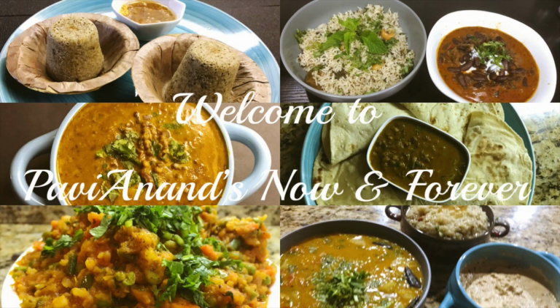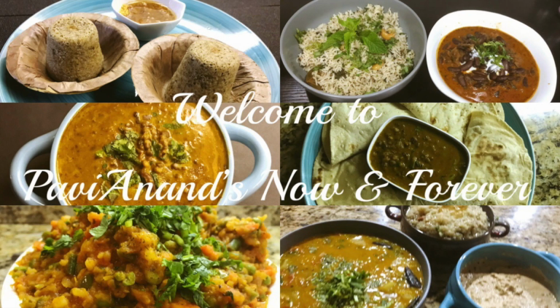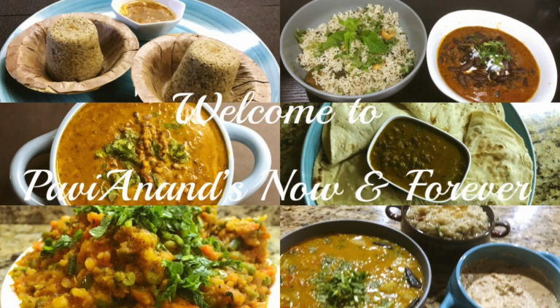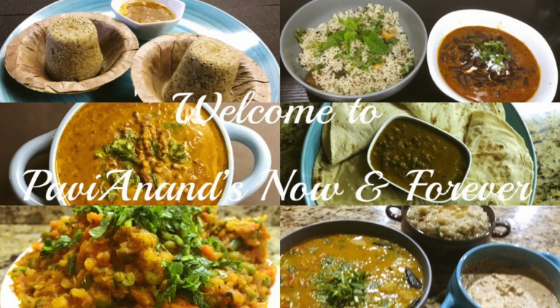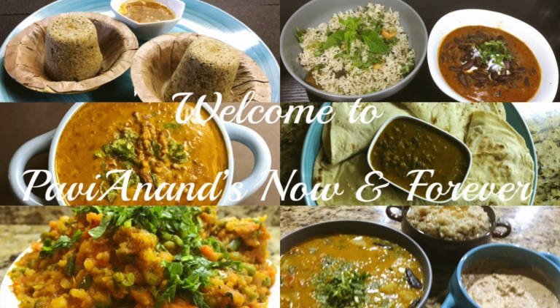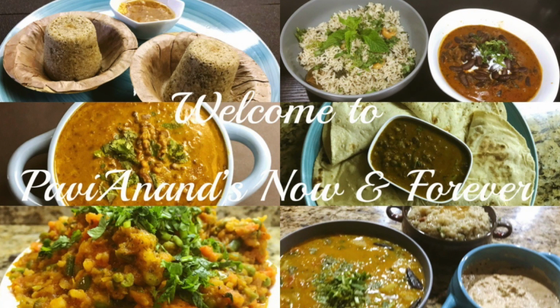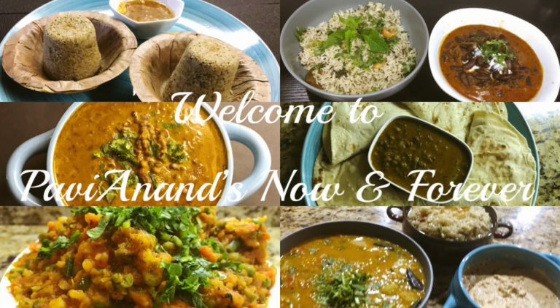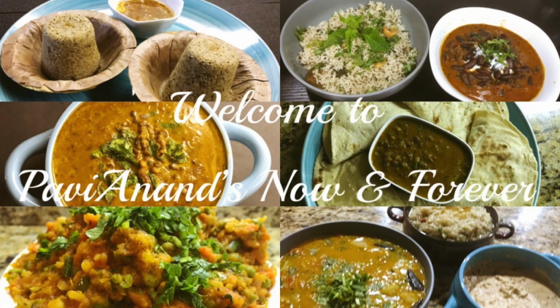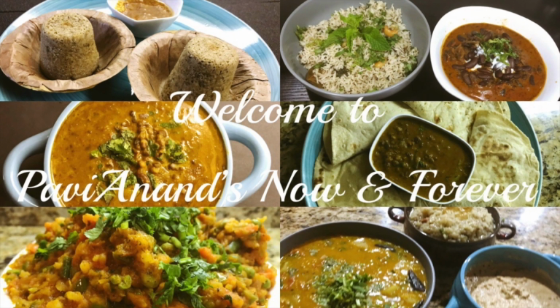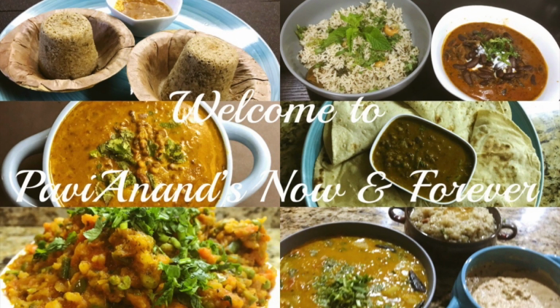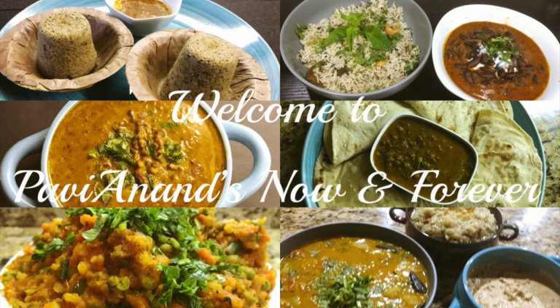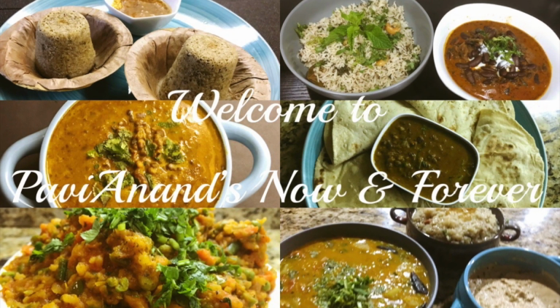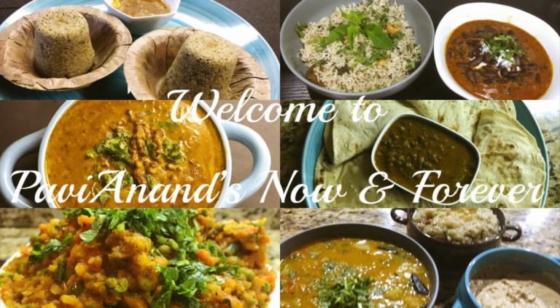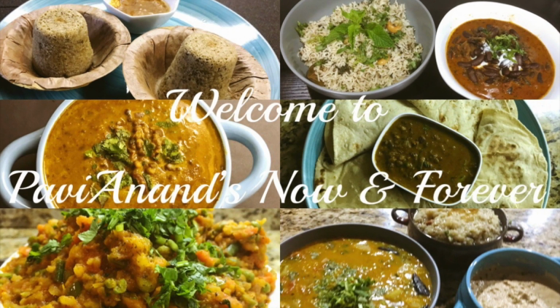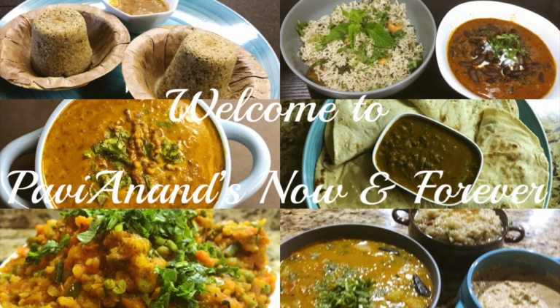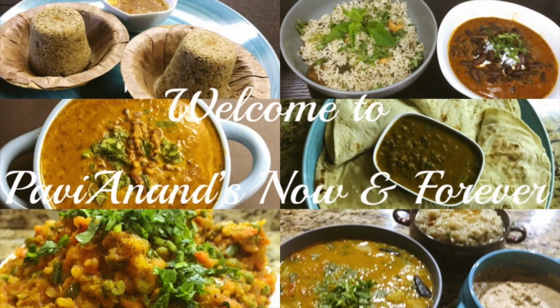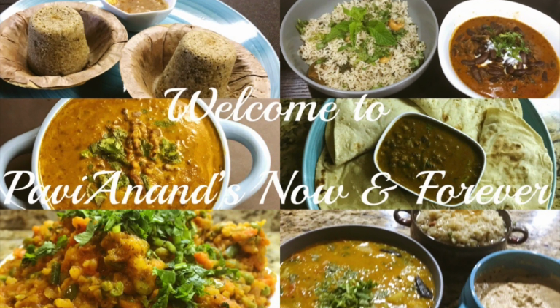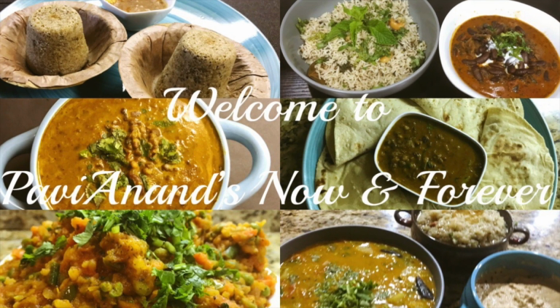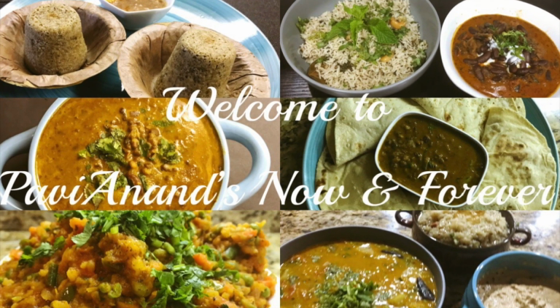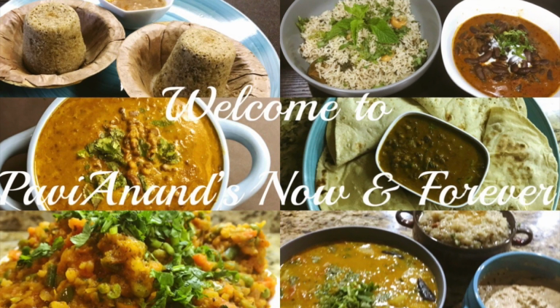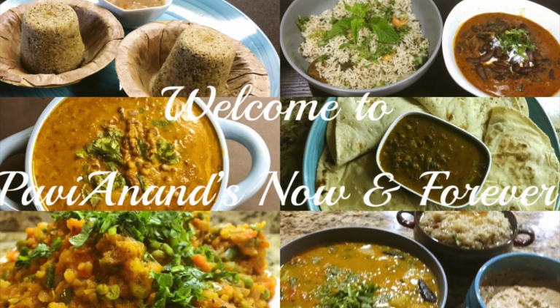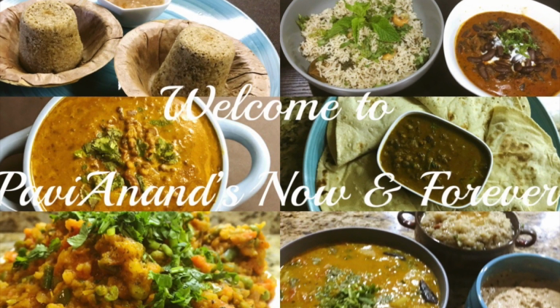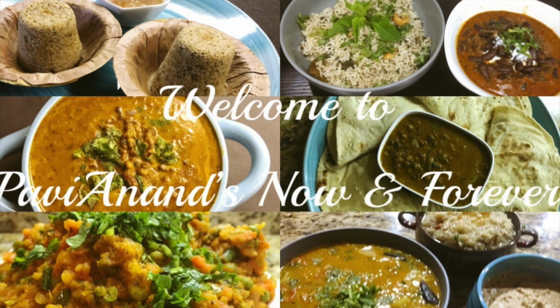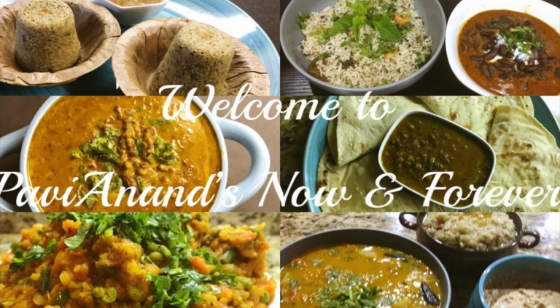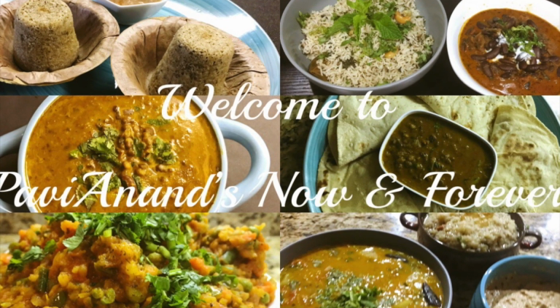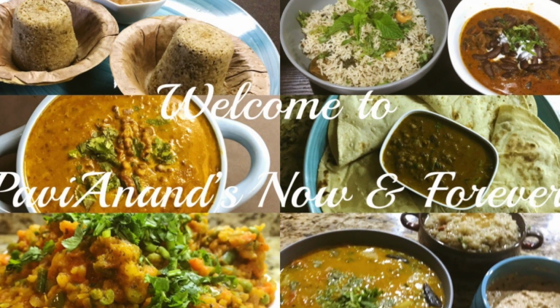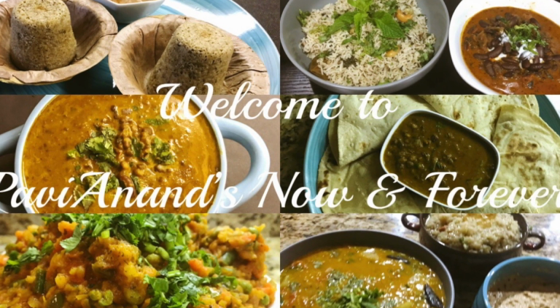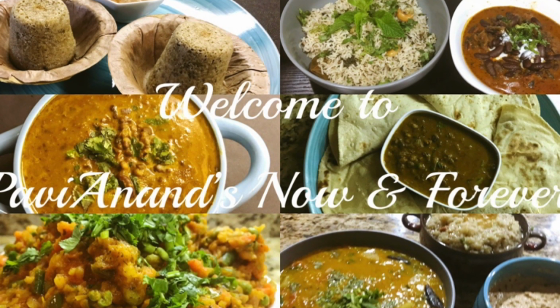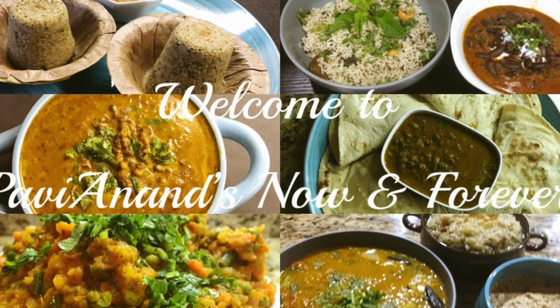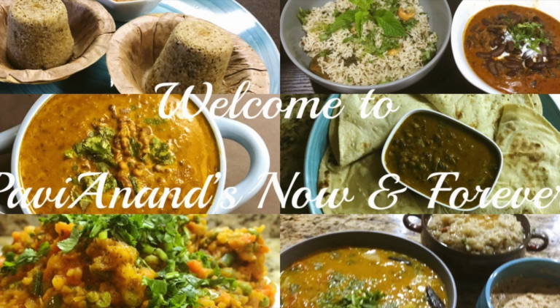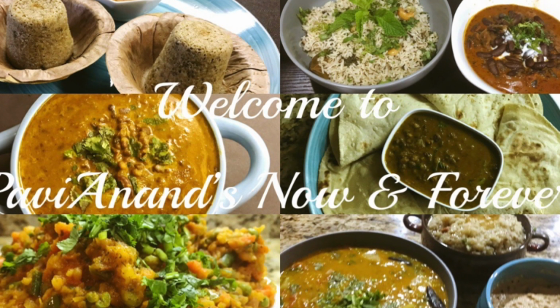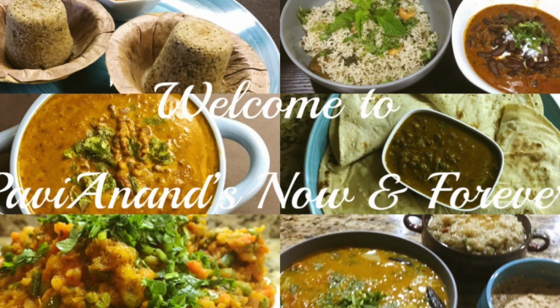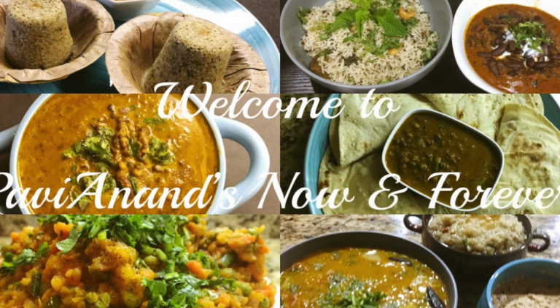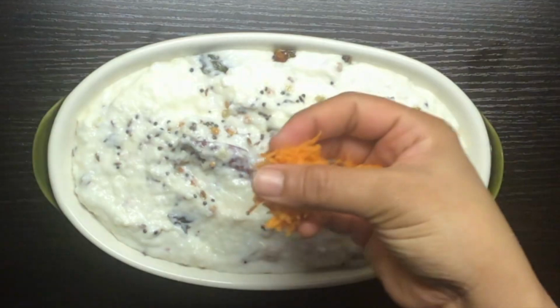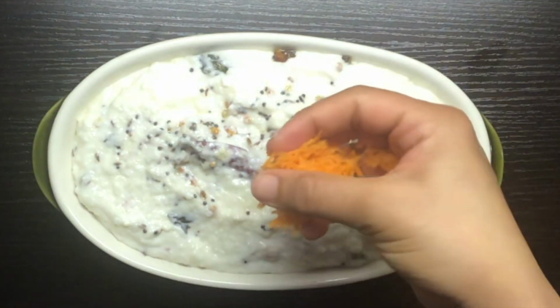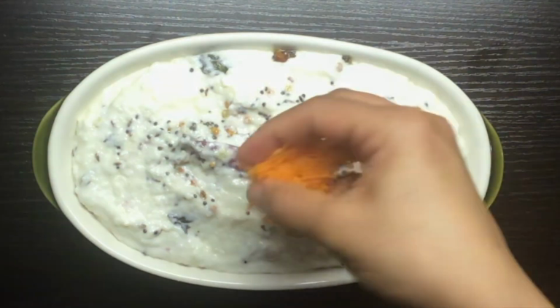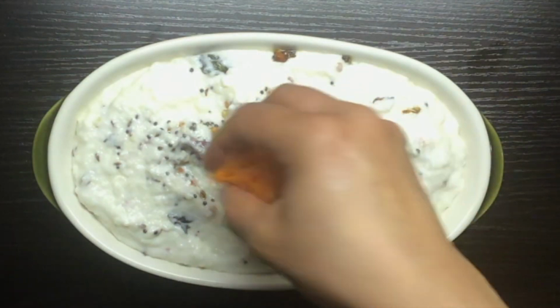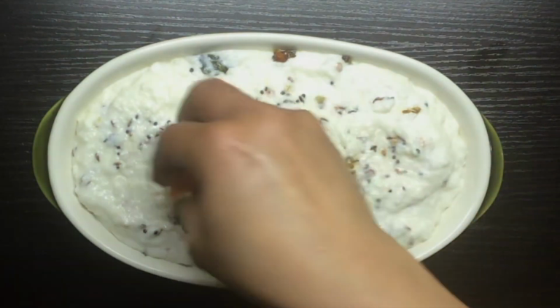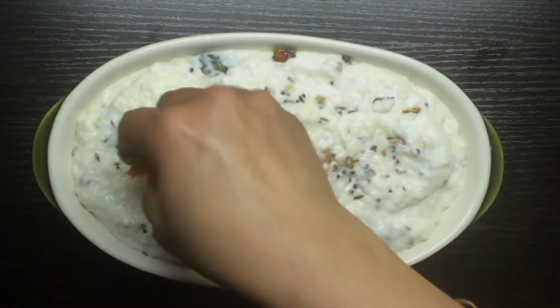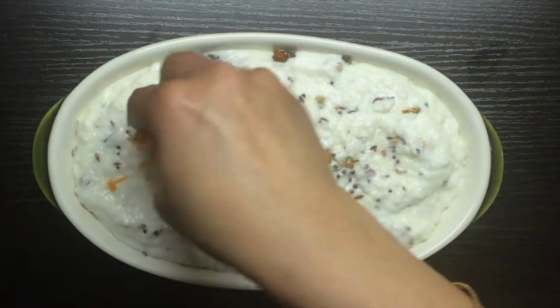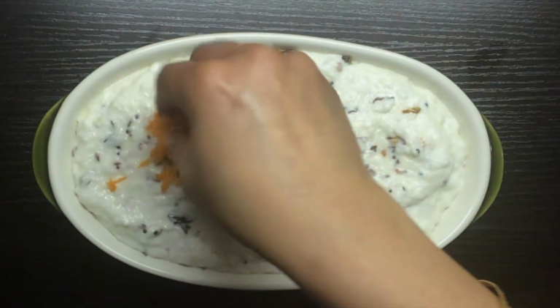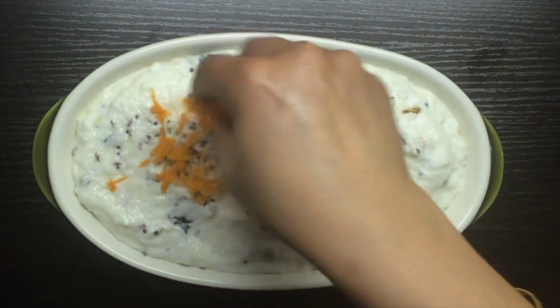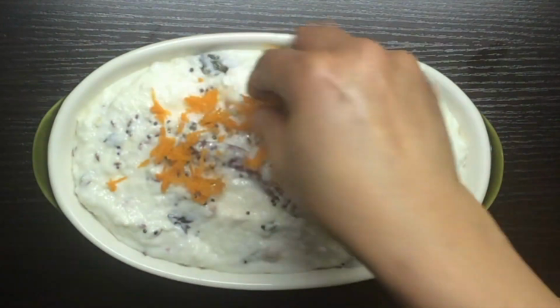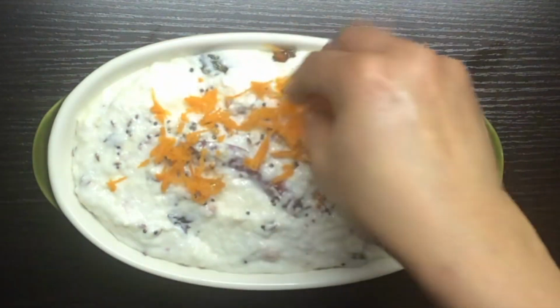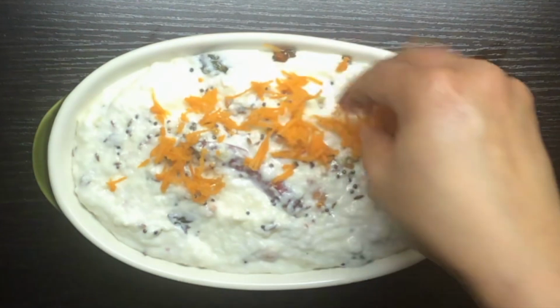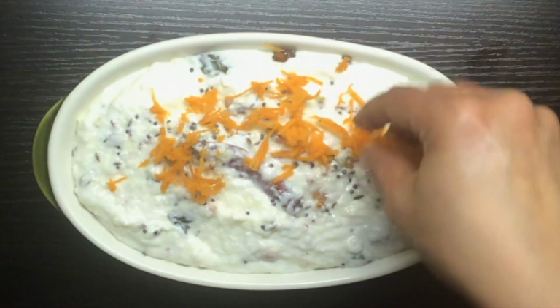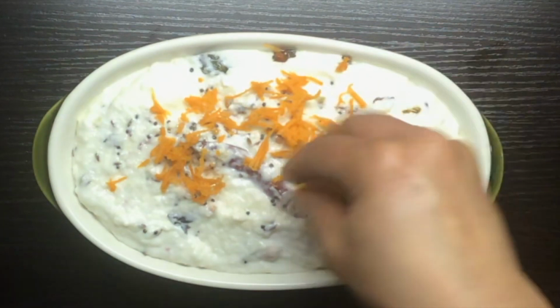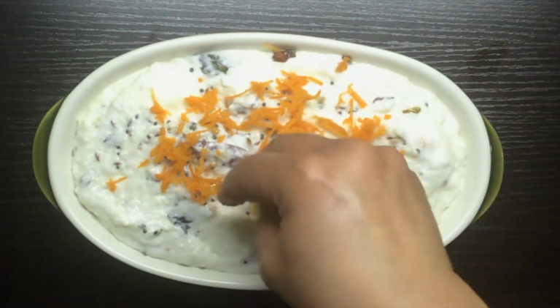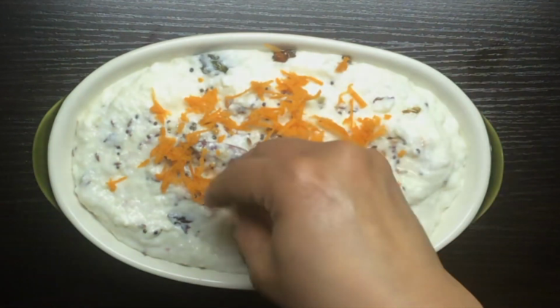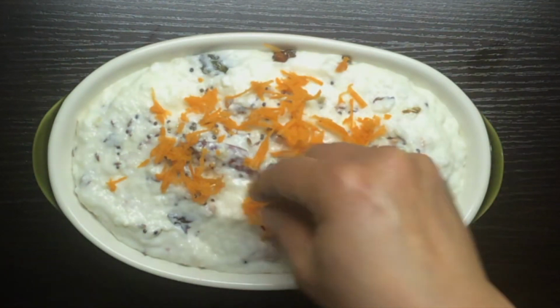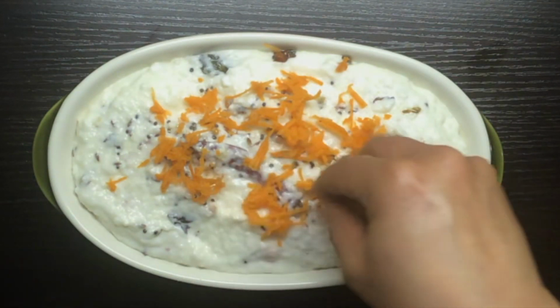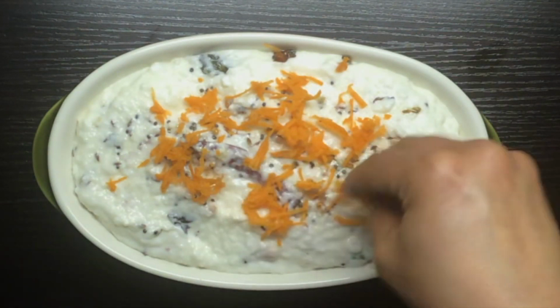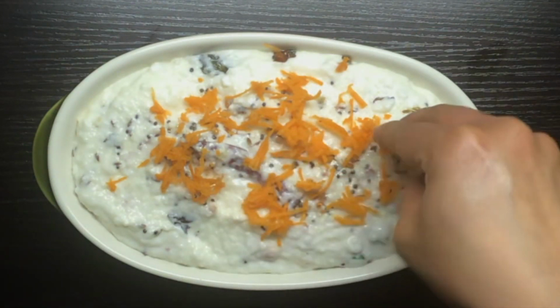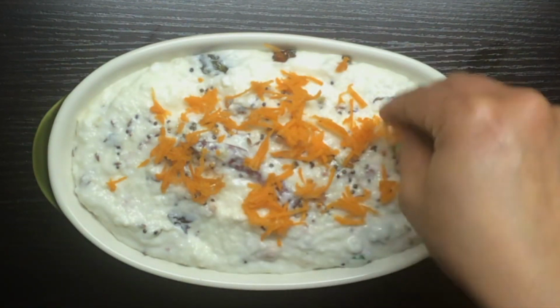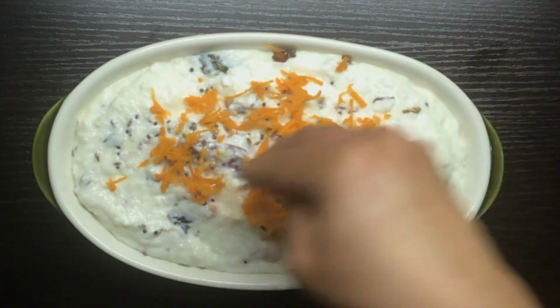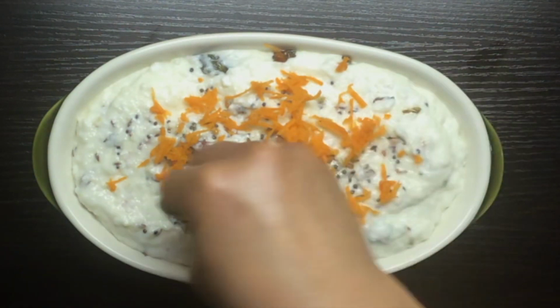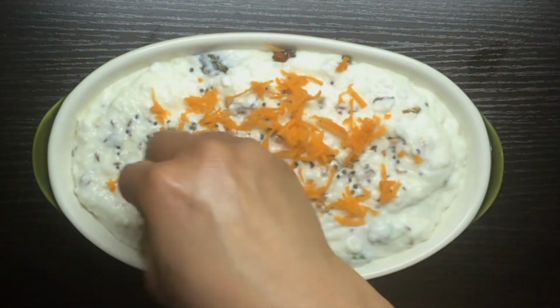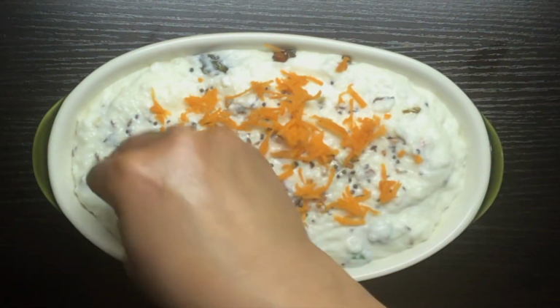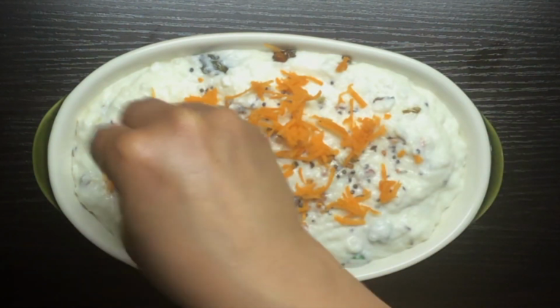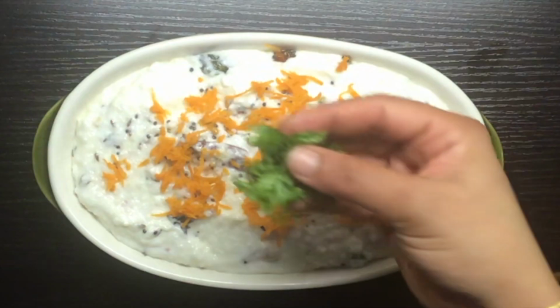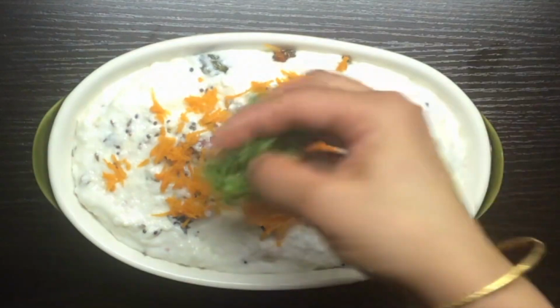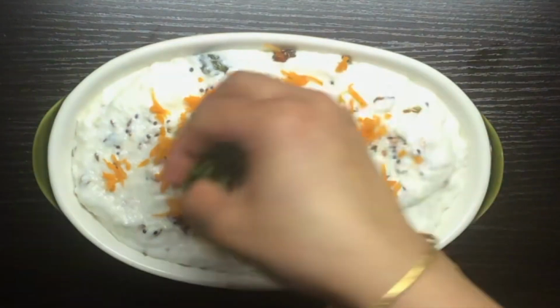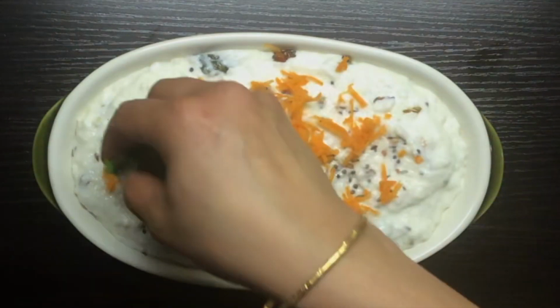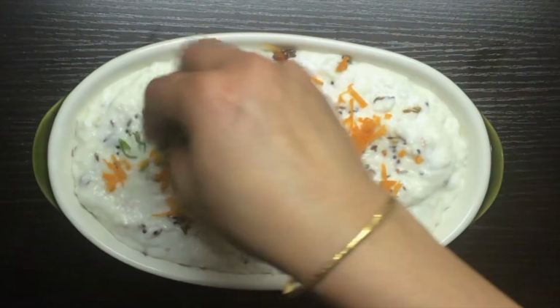Hello friends, welcome back to my channel. Today we are going to show you how to make a recipe.